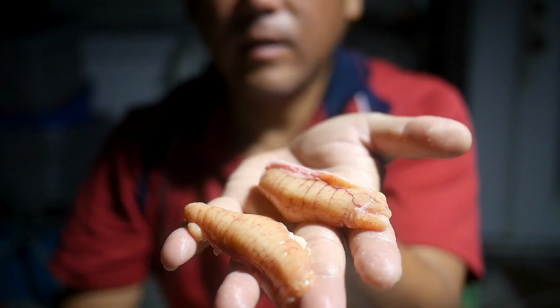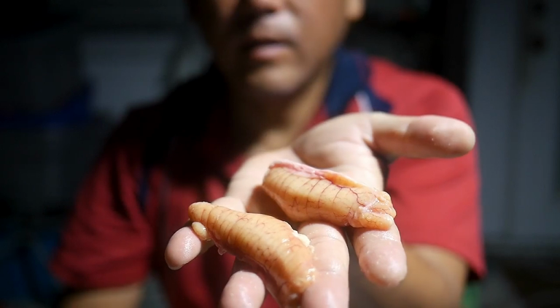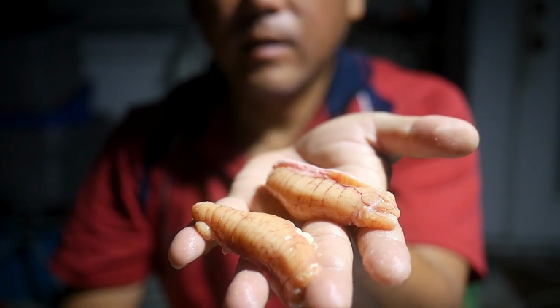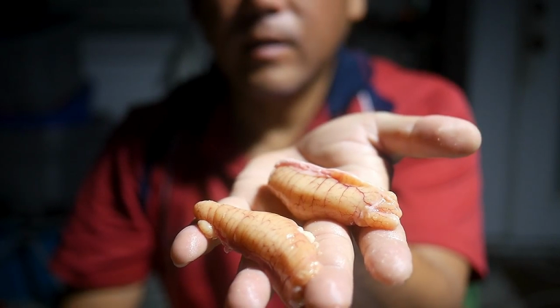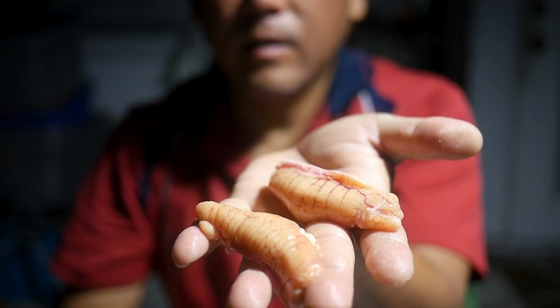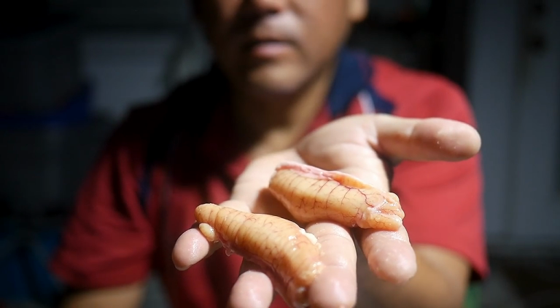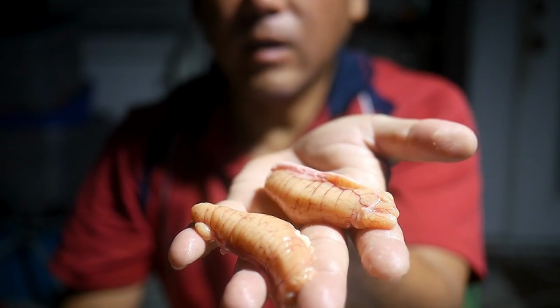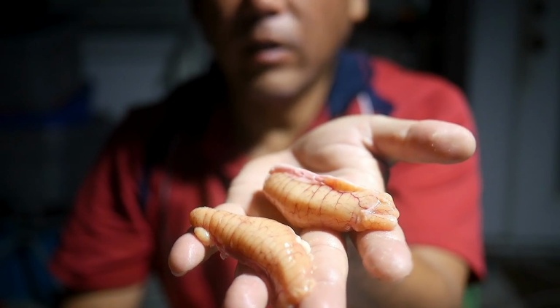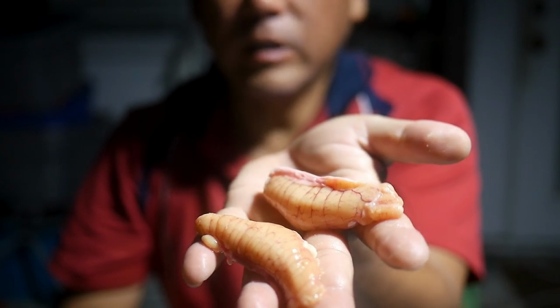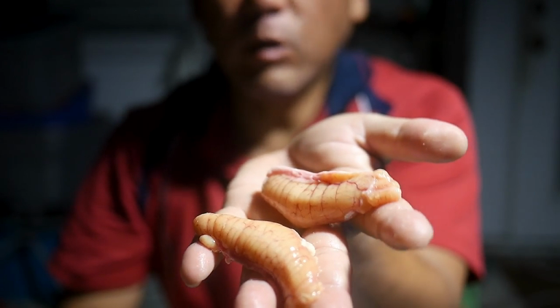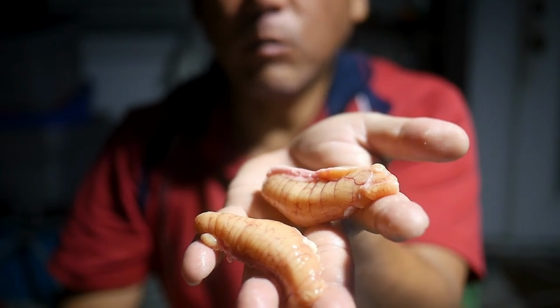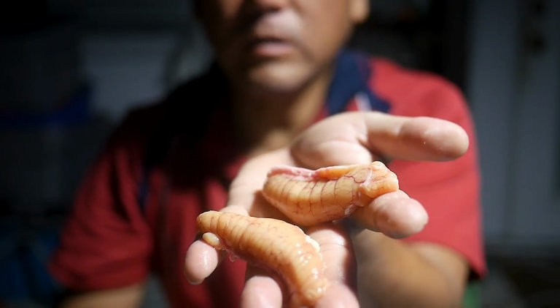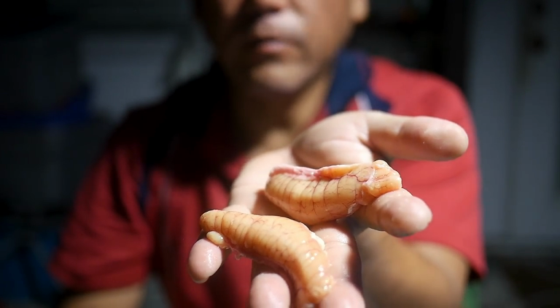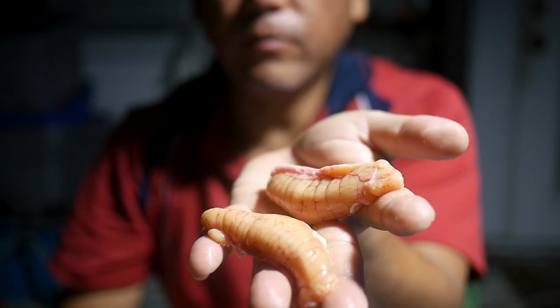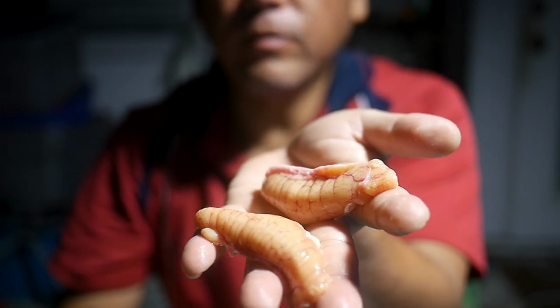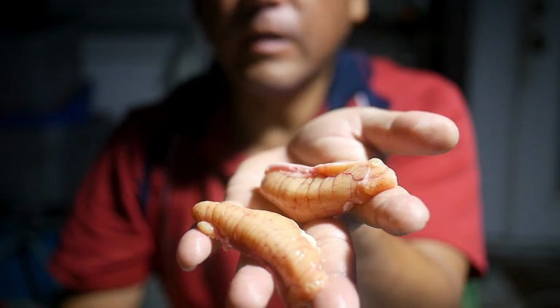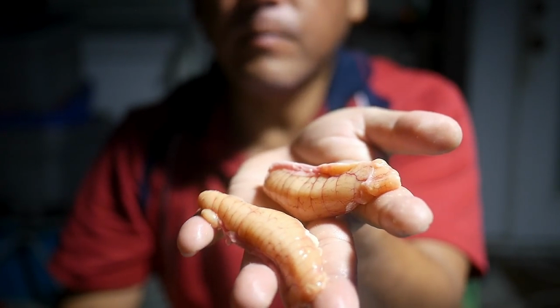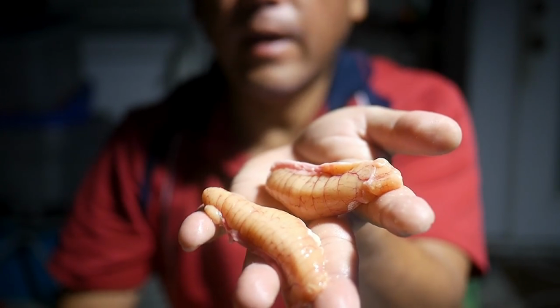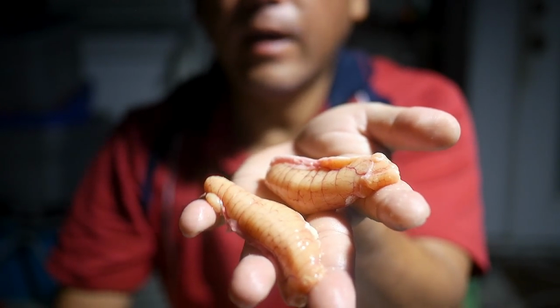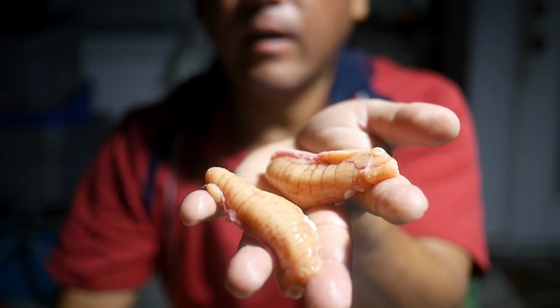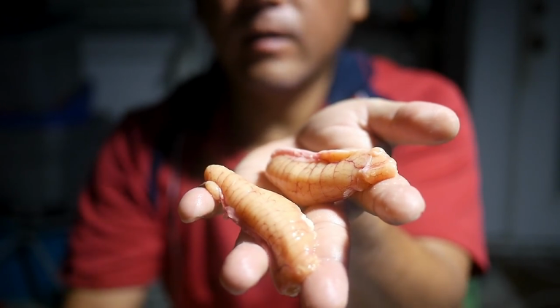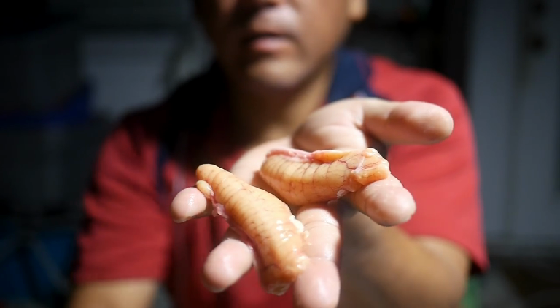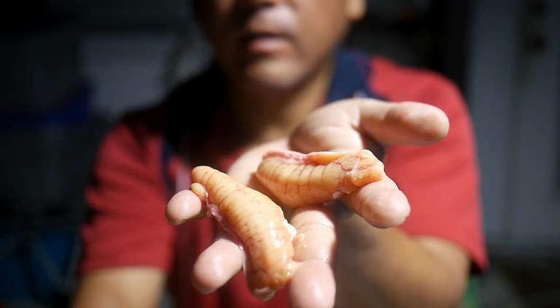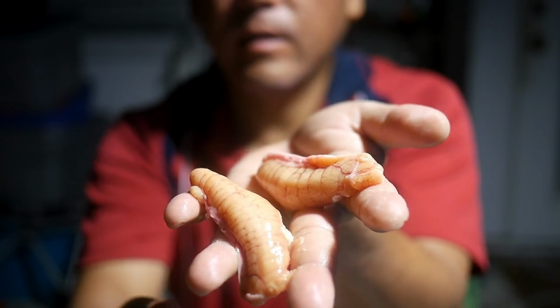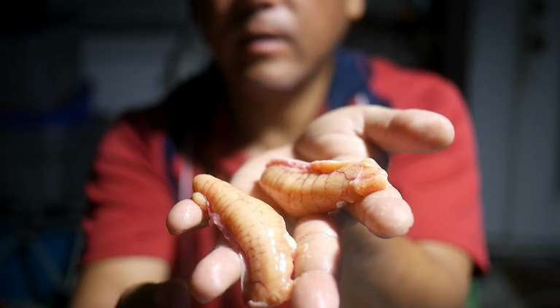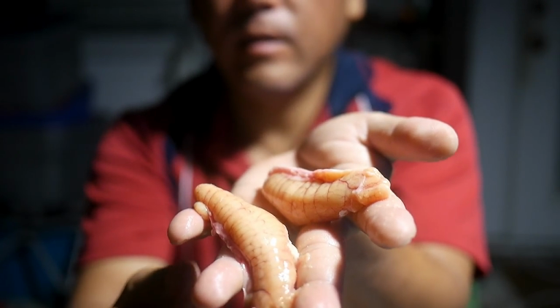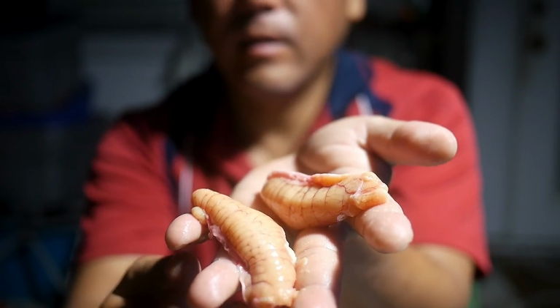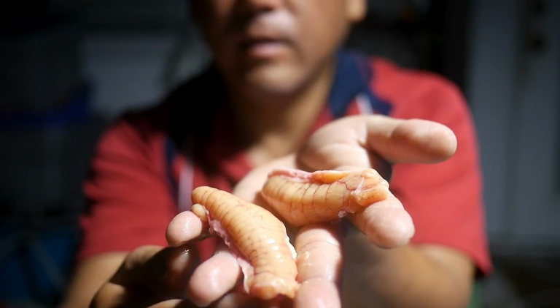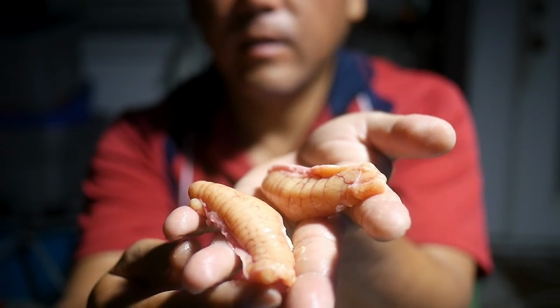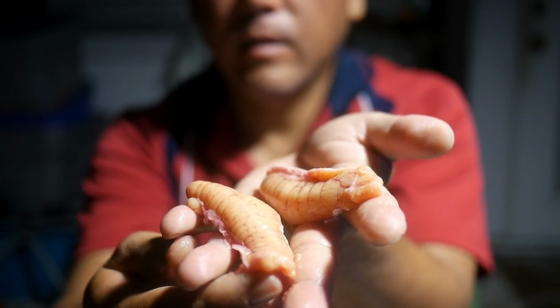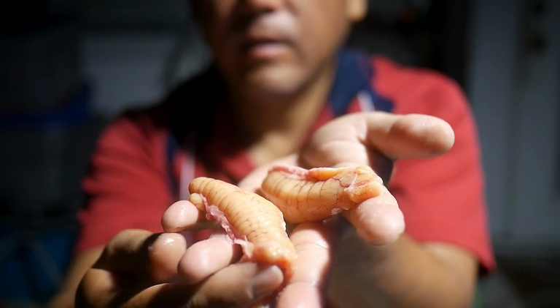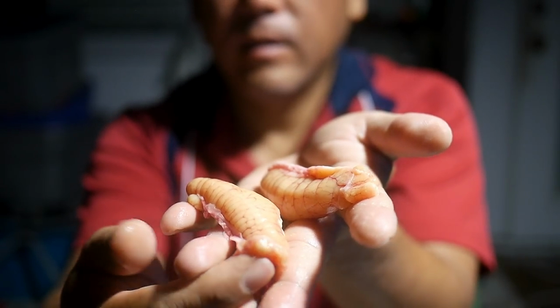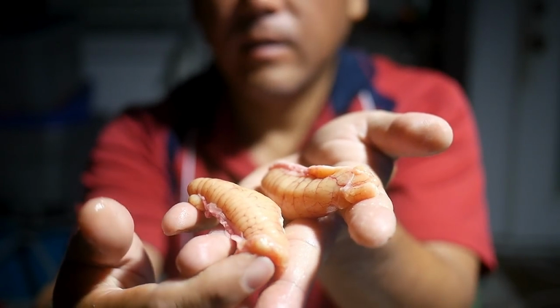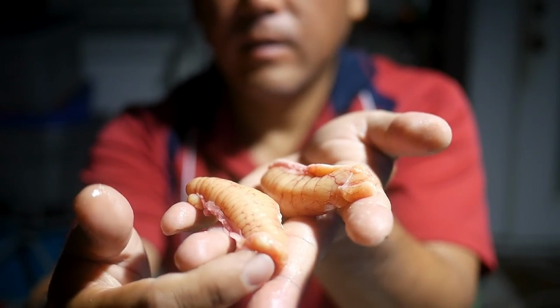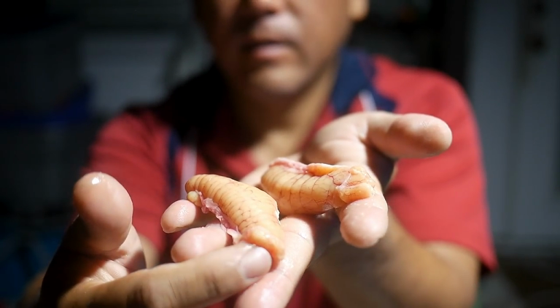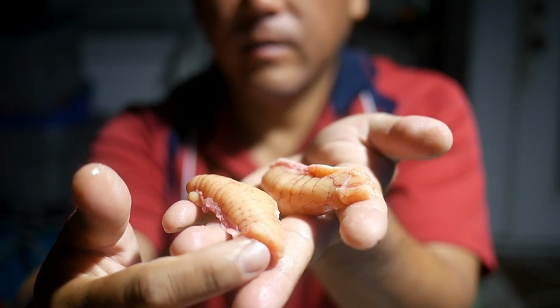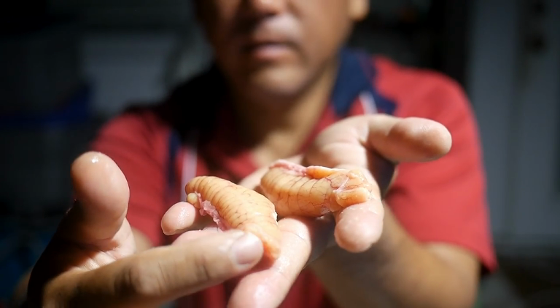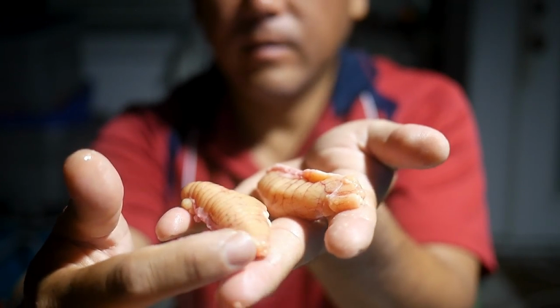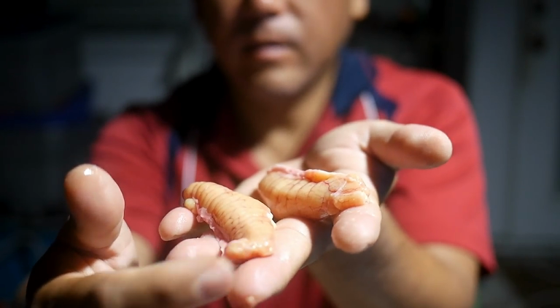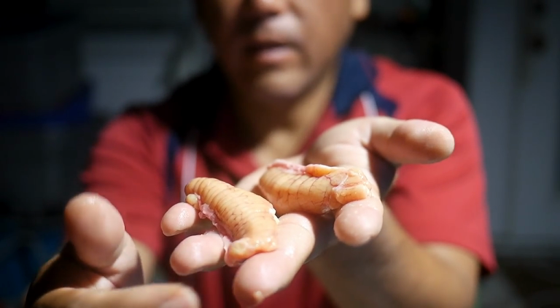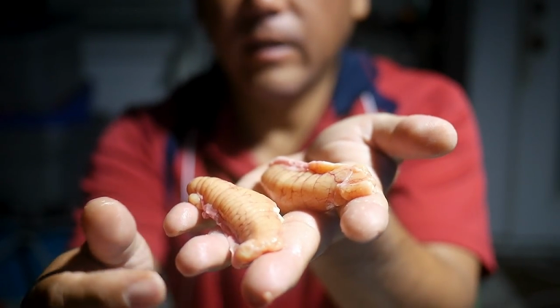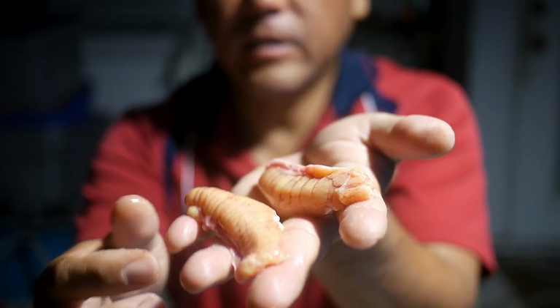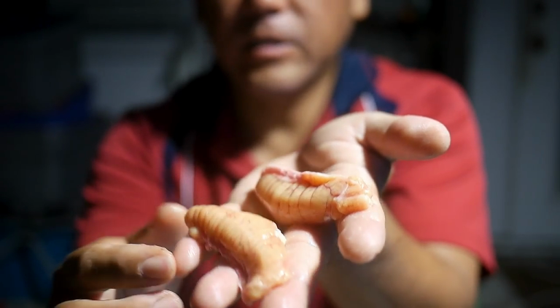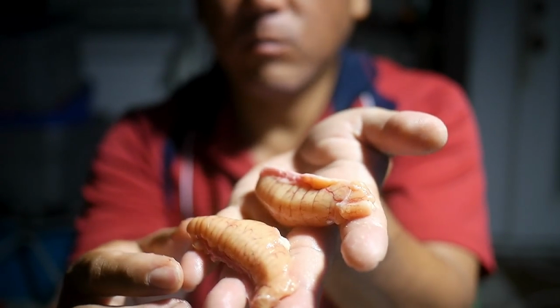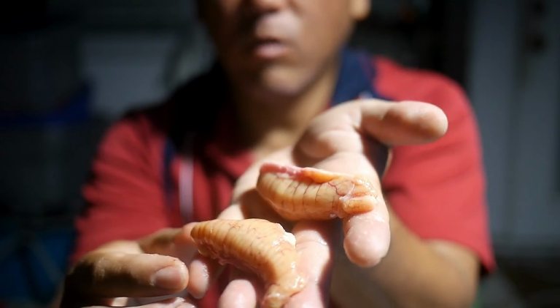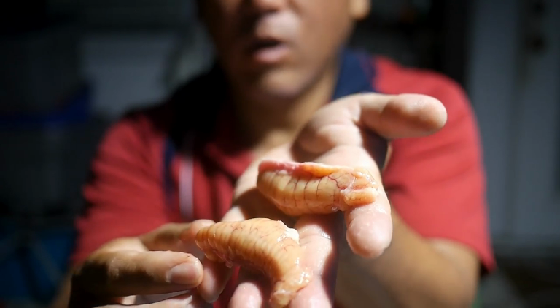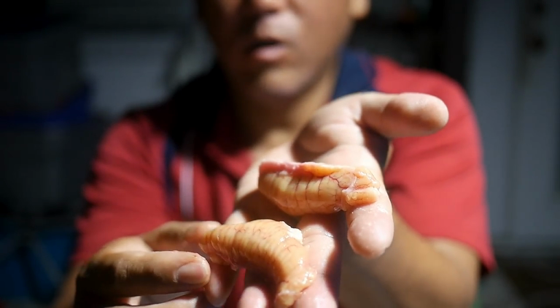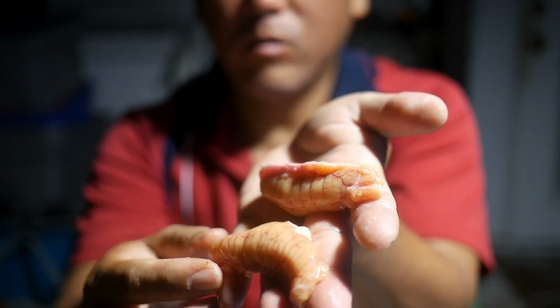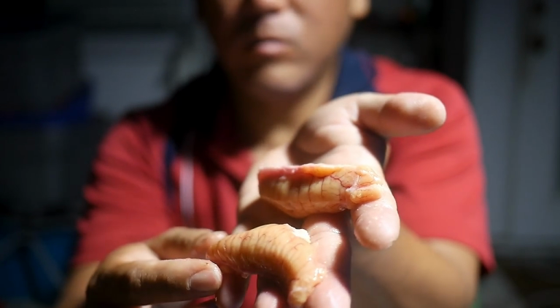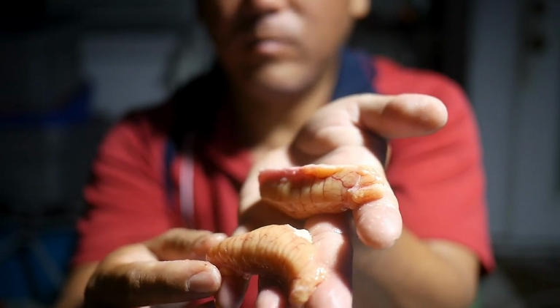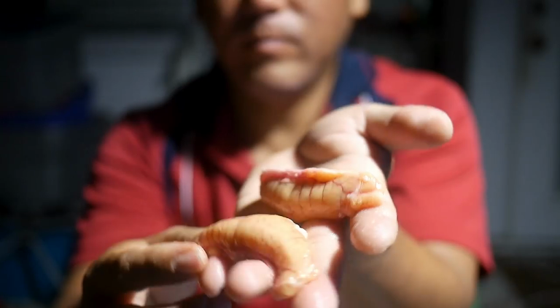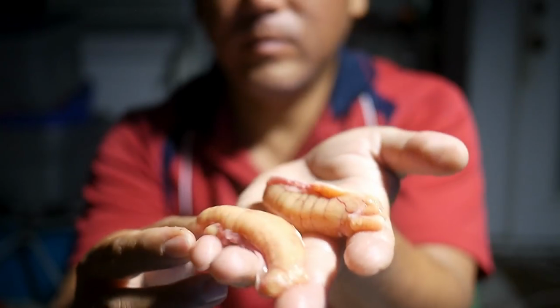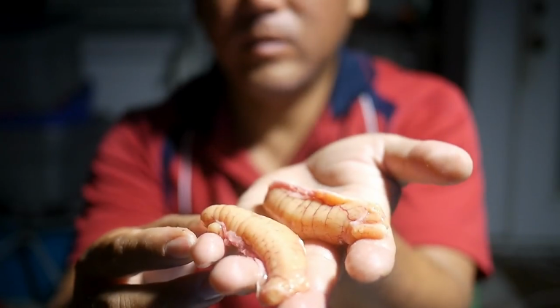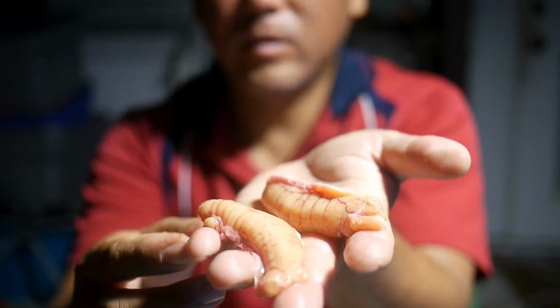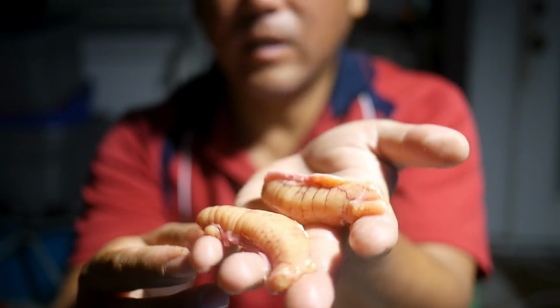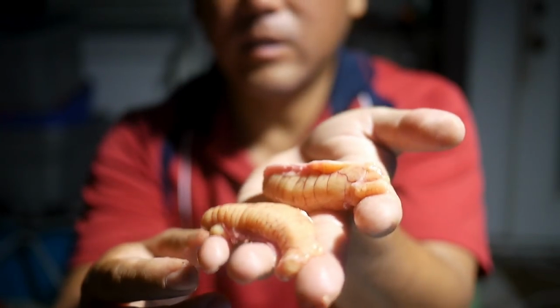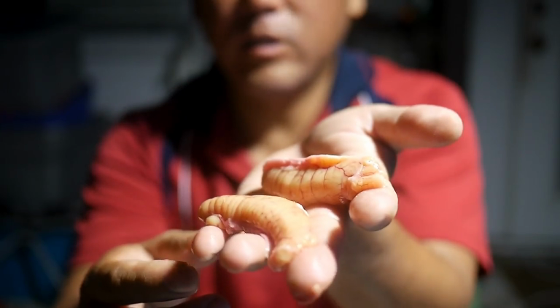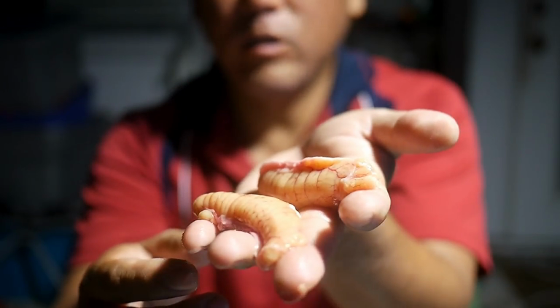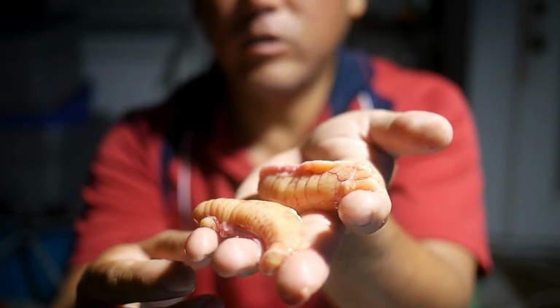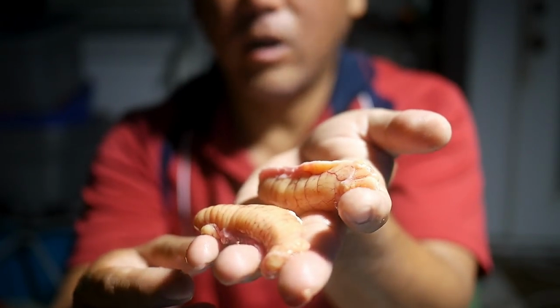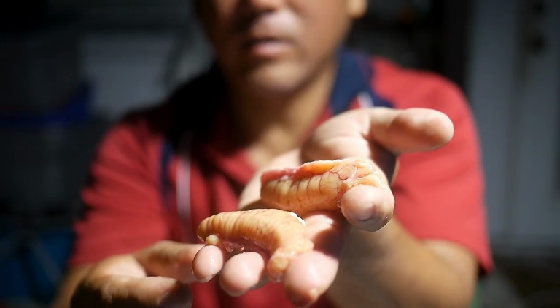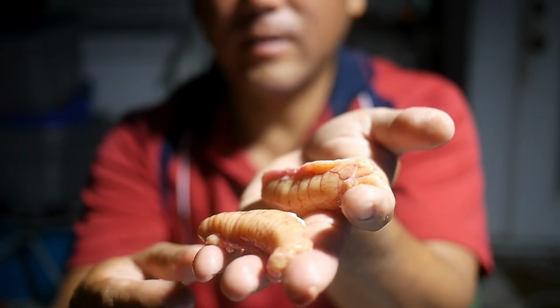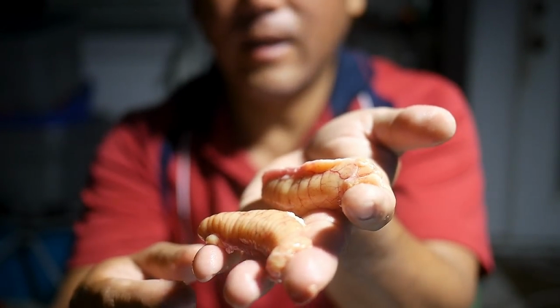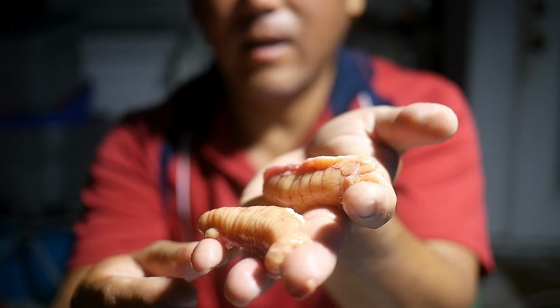So this one was a female and this is the roe. It's got two chunks there.